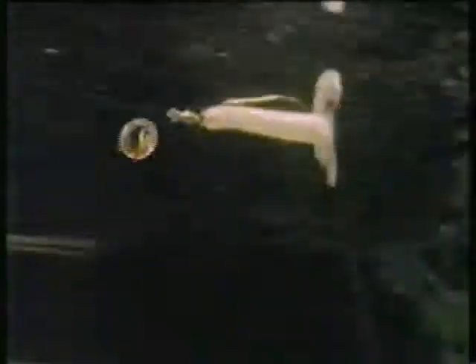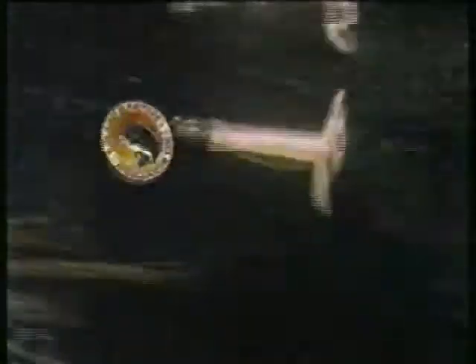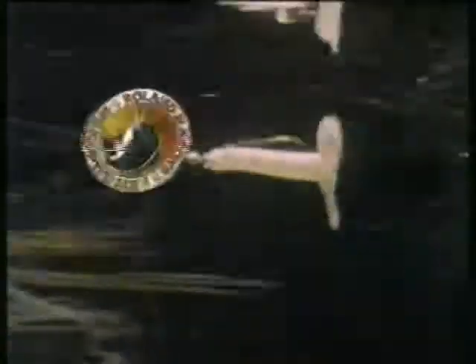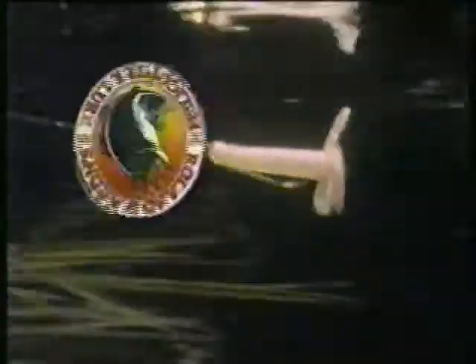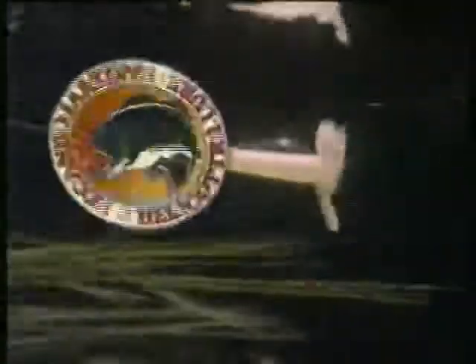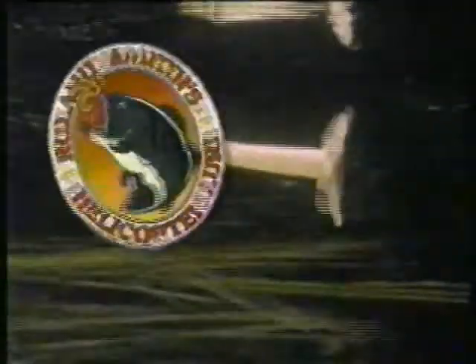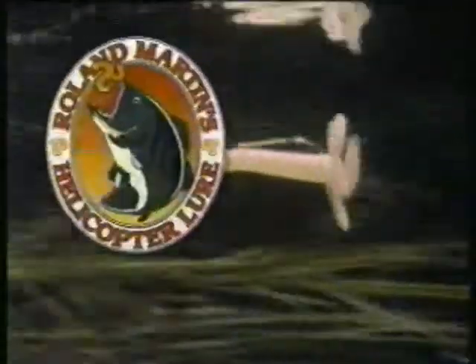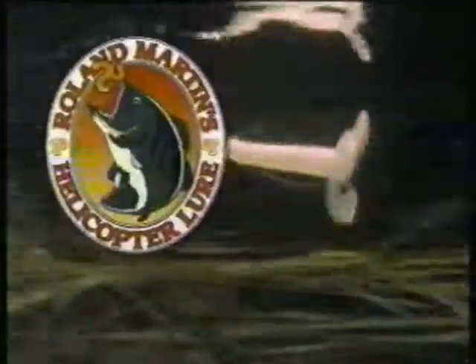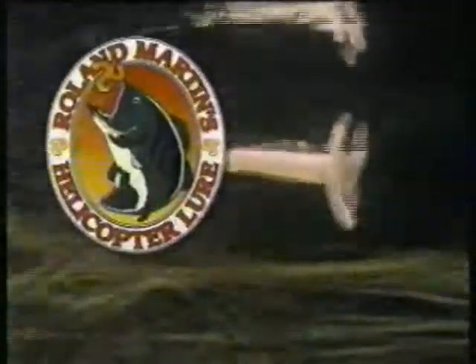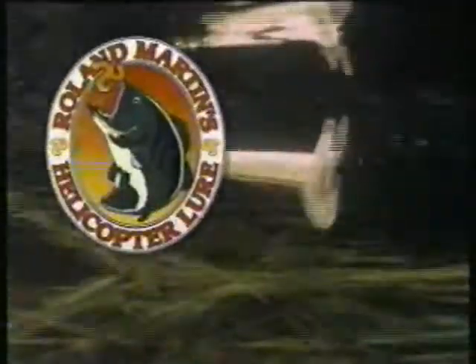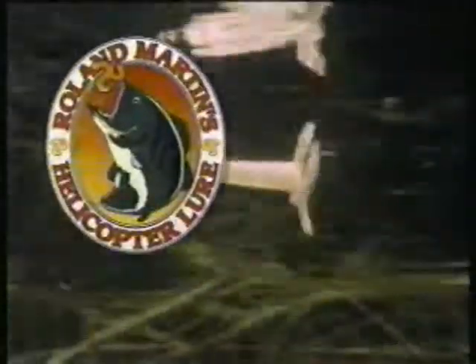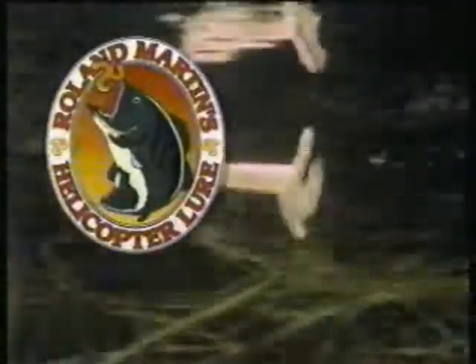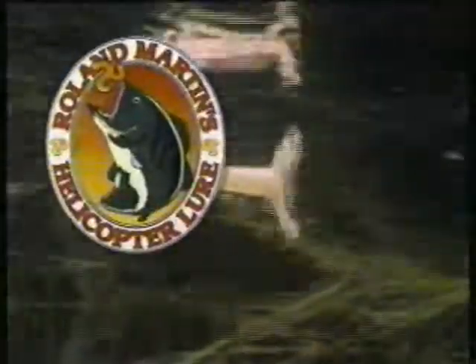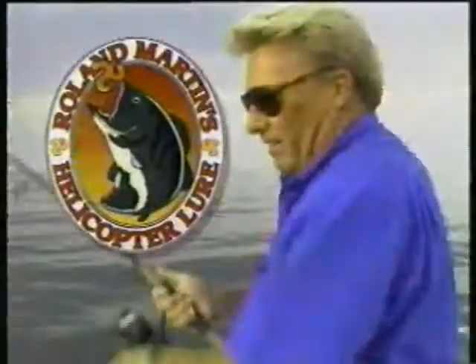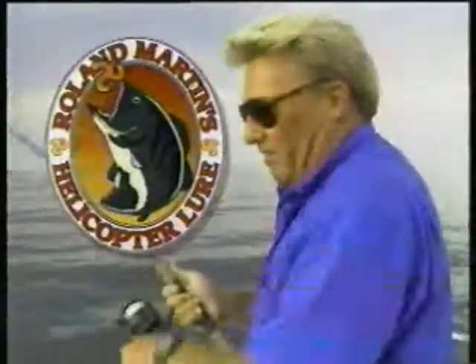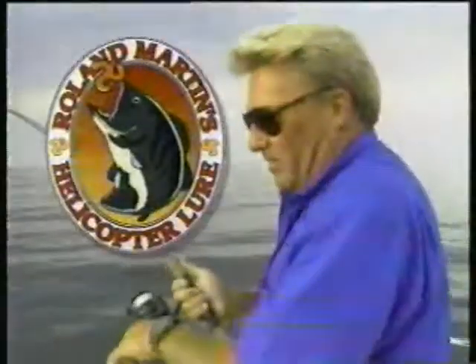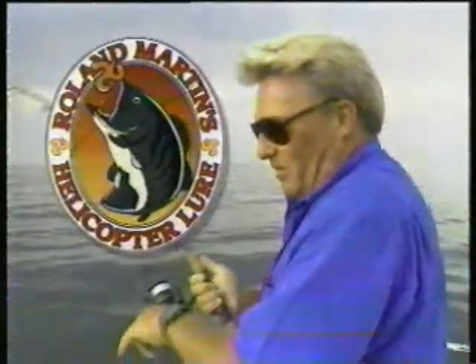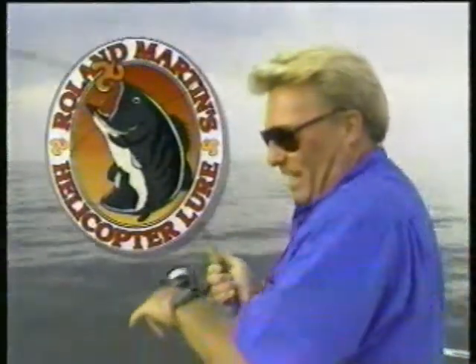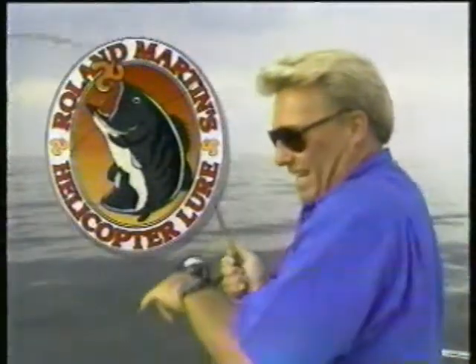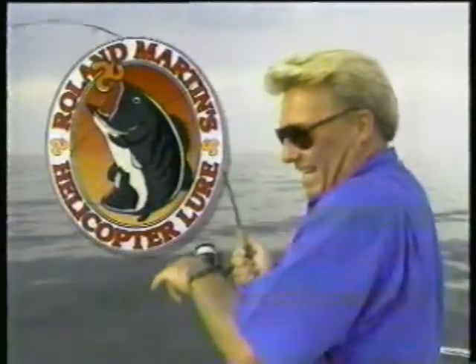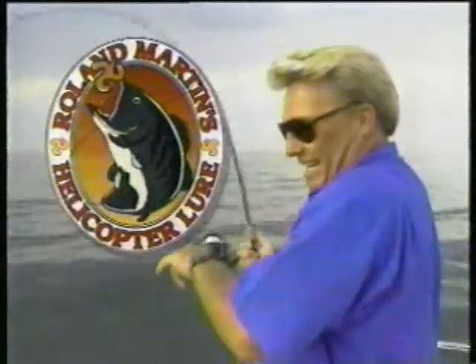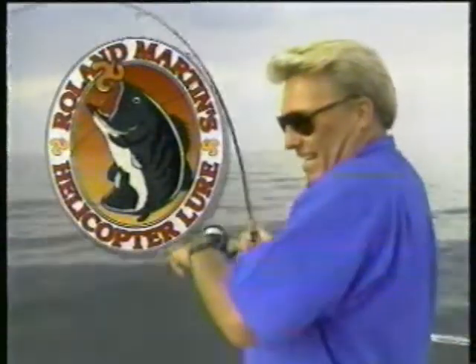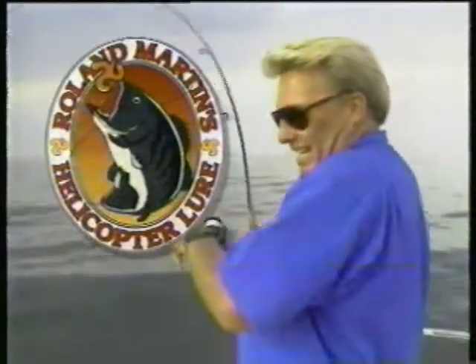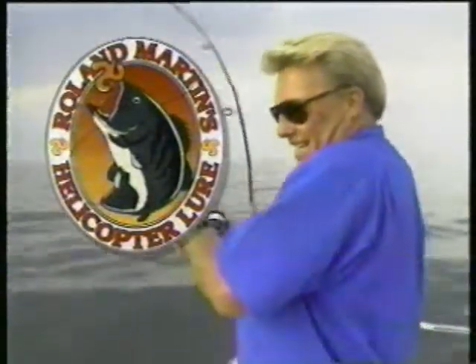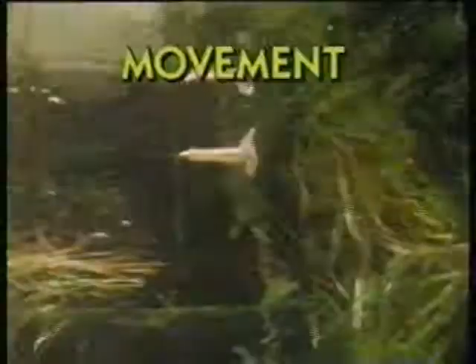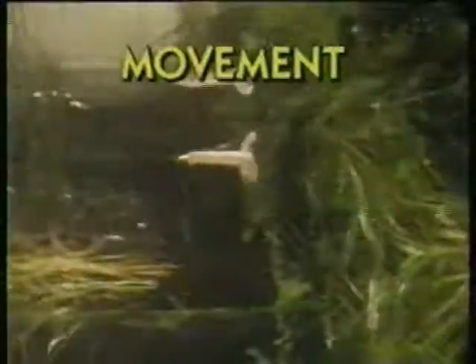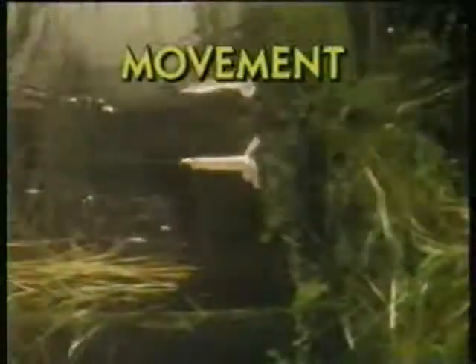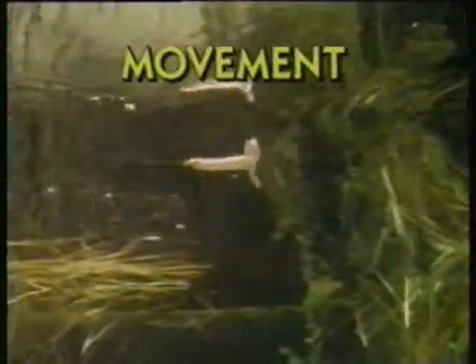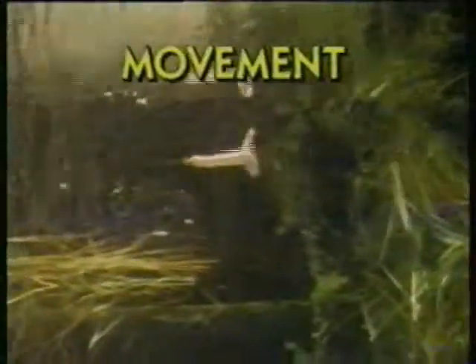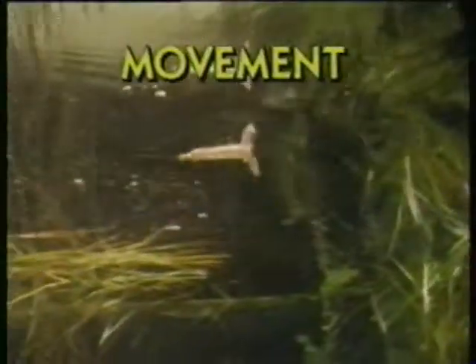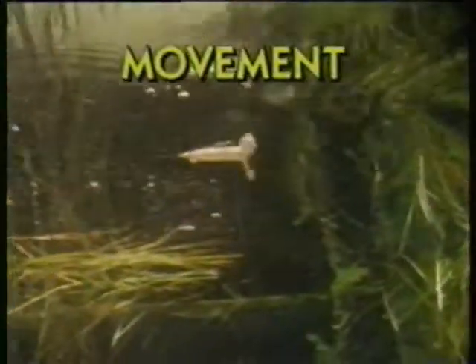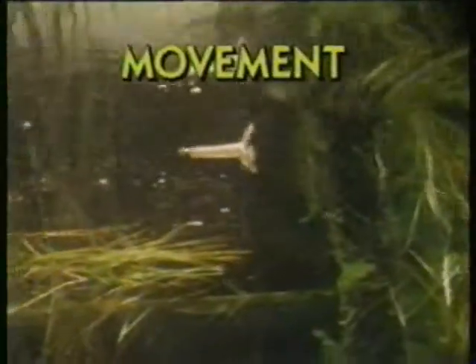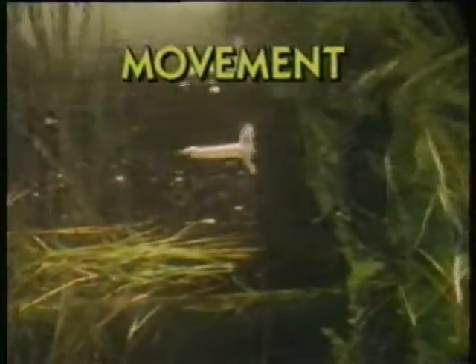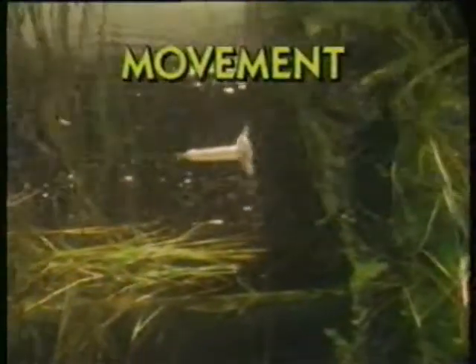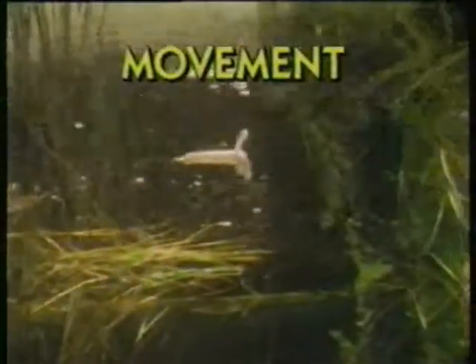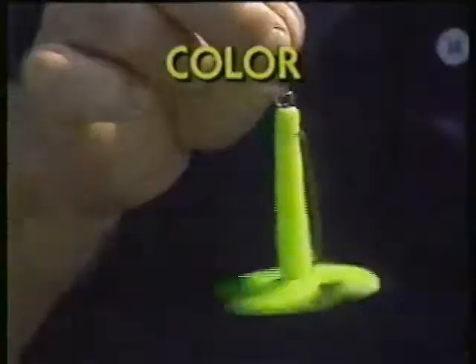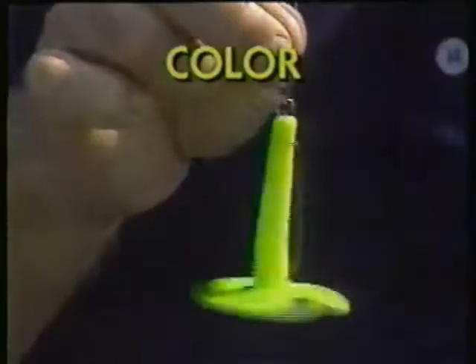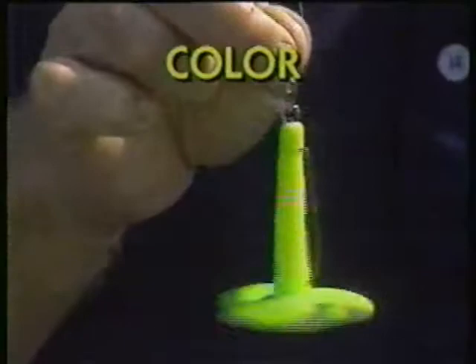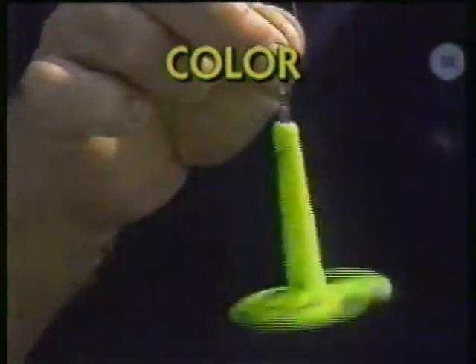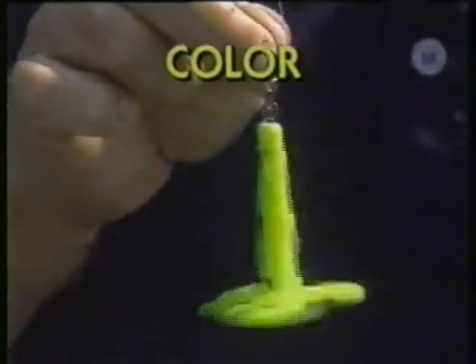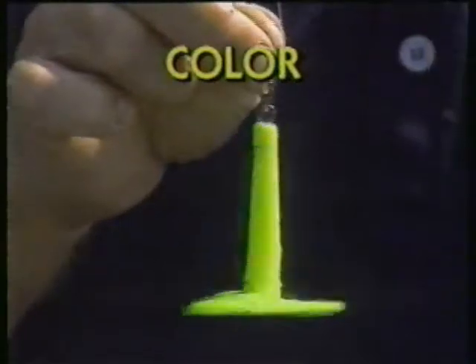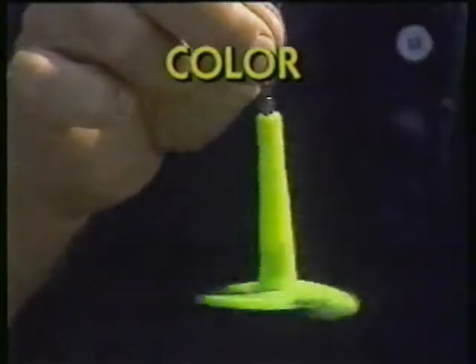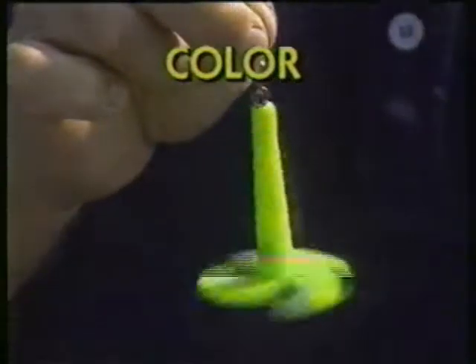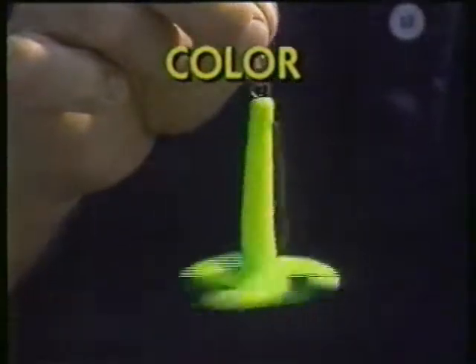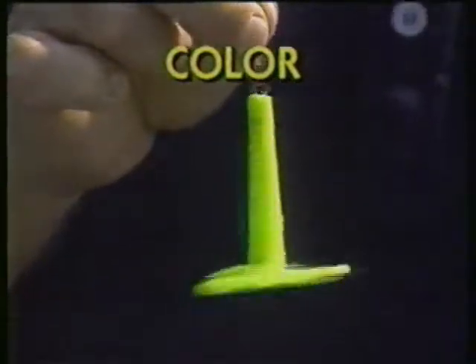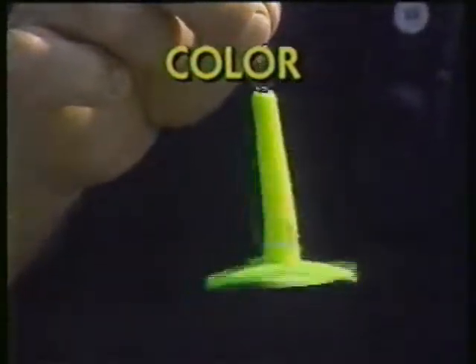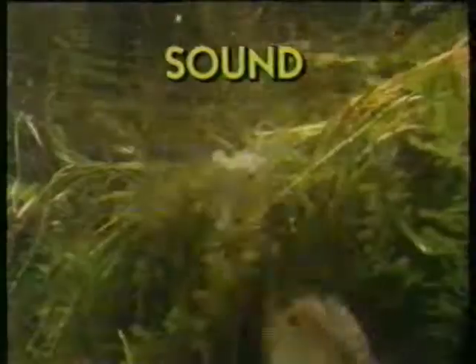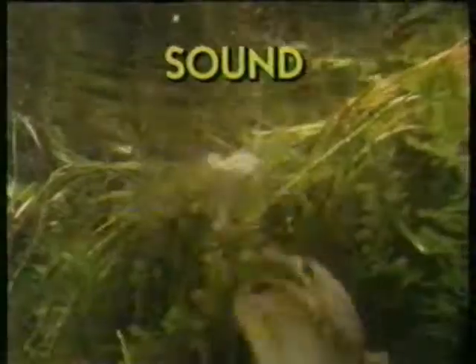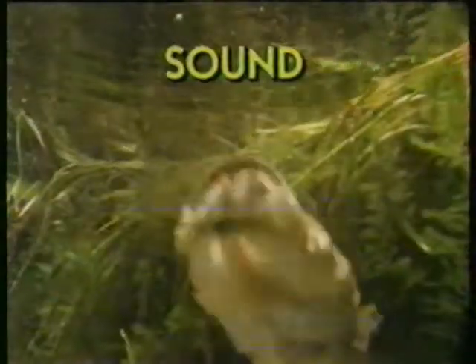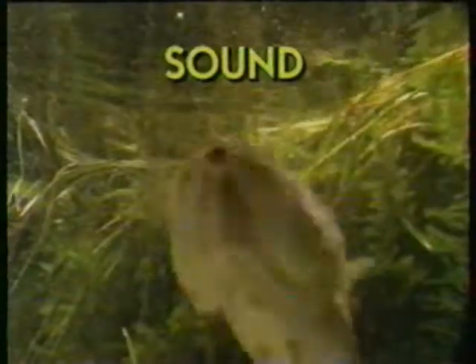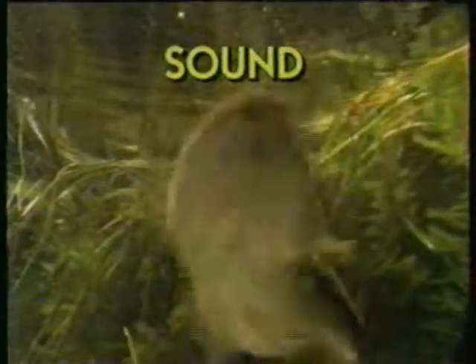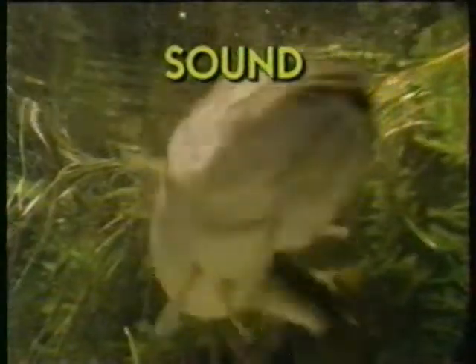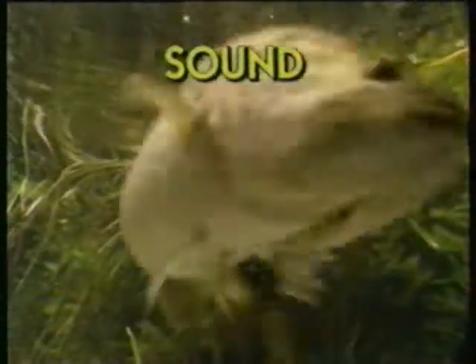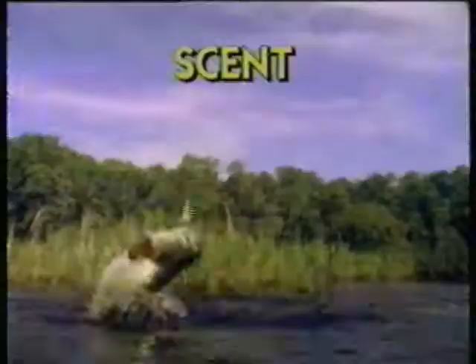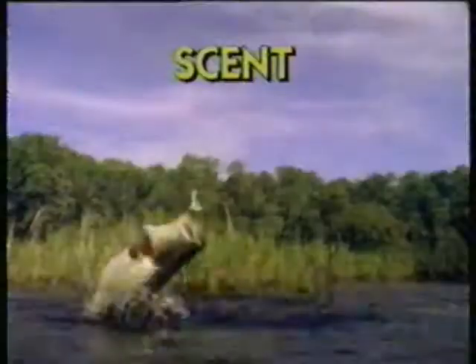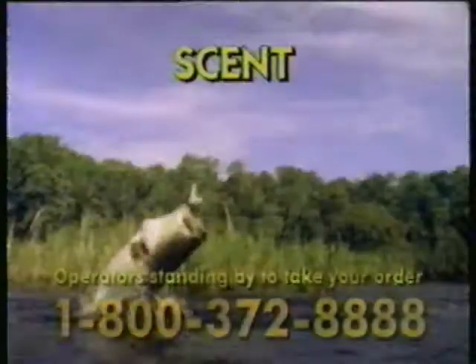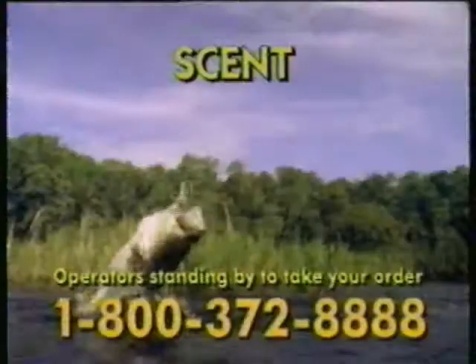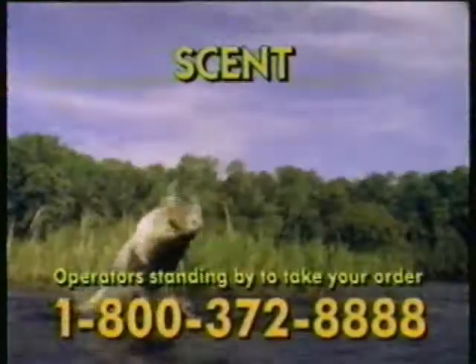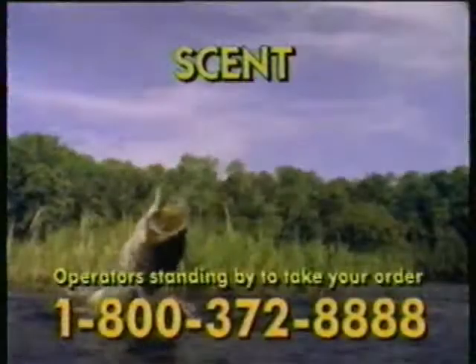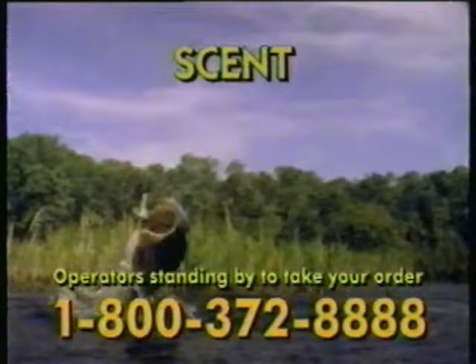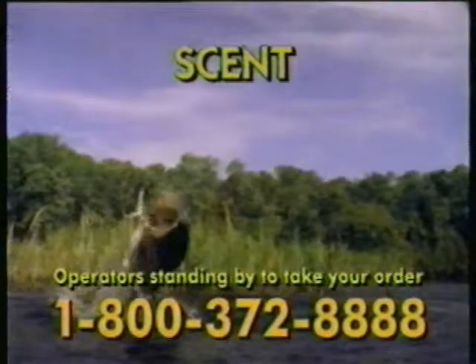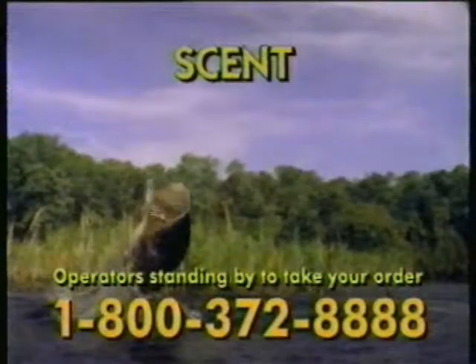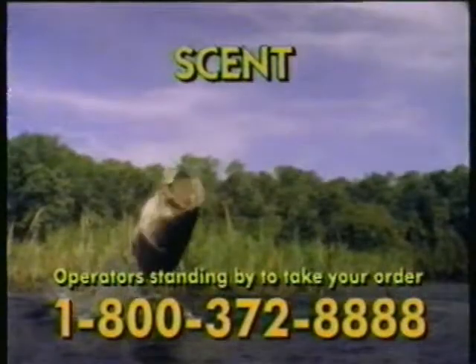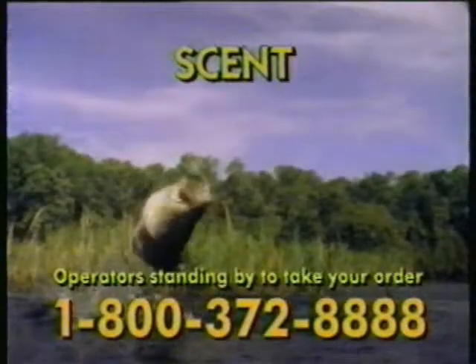Introducing Roland Martin's revolutionary new helicopter lure. Its movement and colors grab the fish's attention, while its sound and scent trigger the strike.